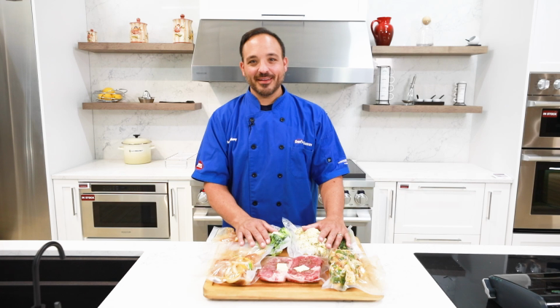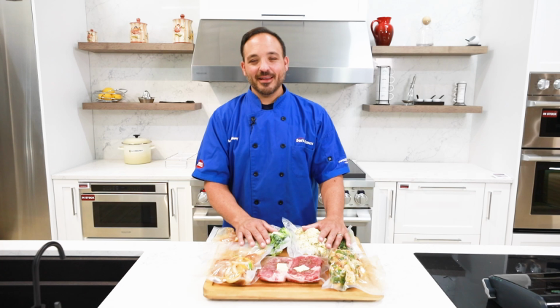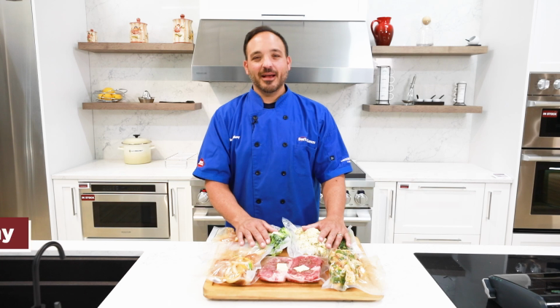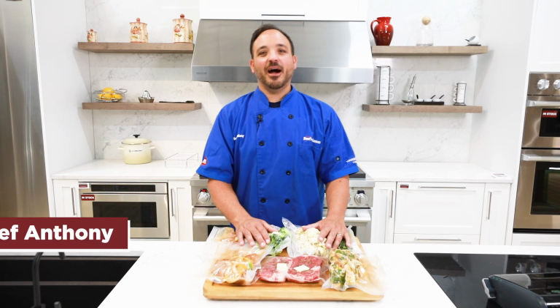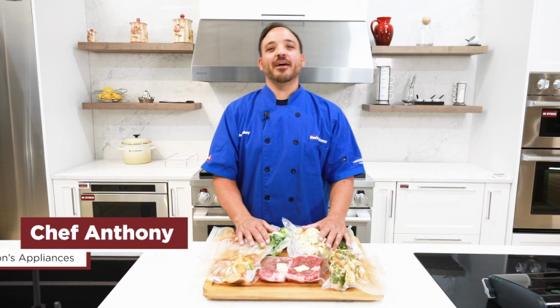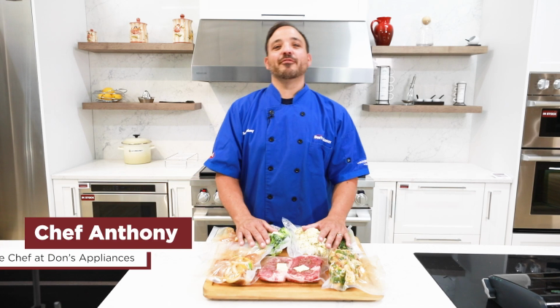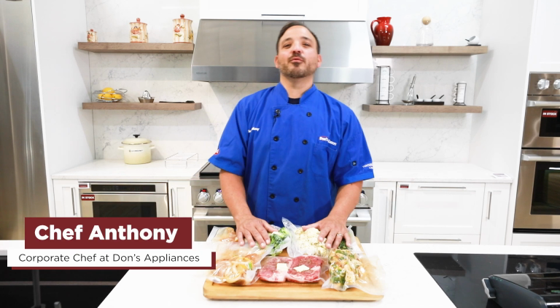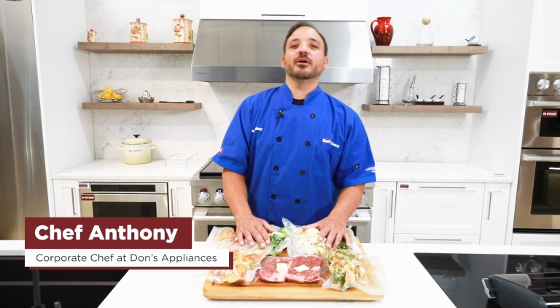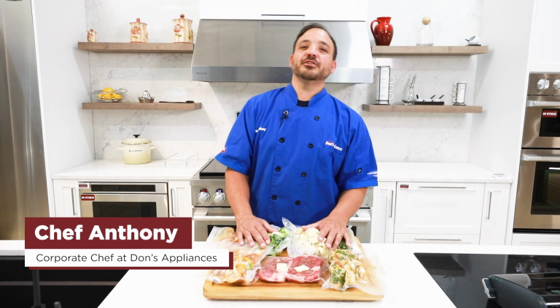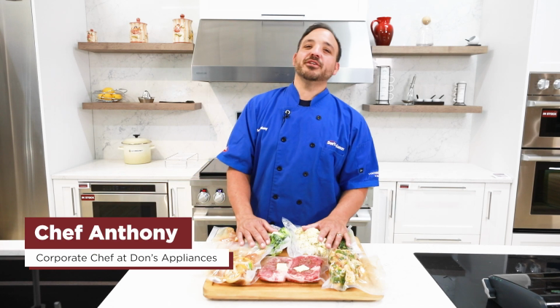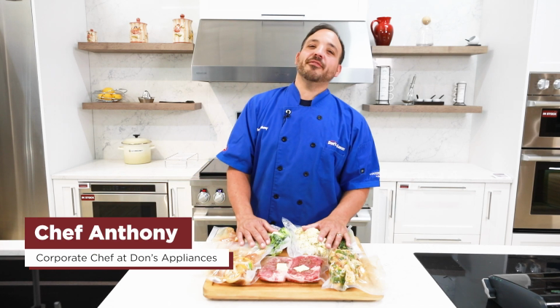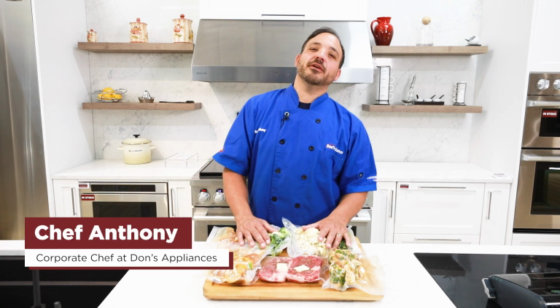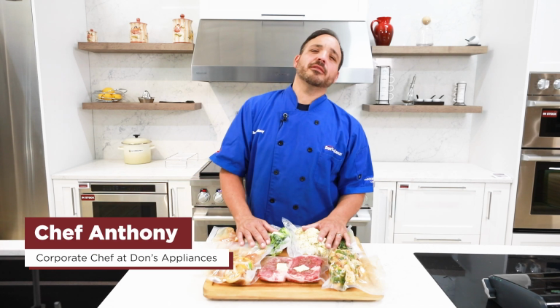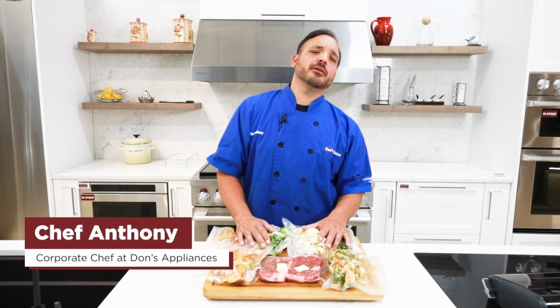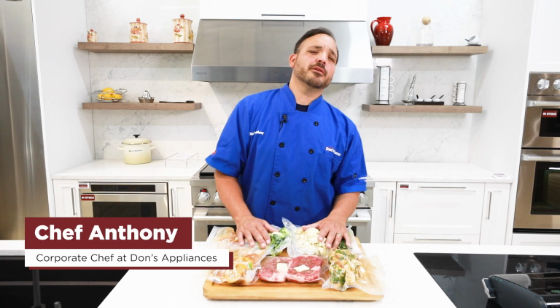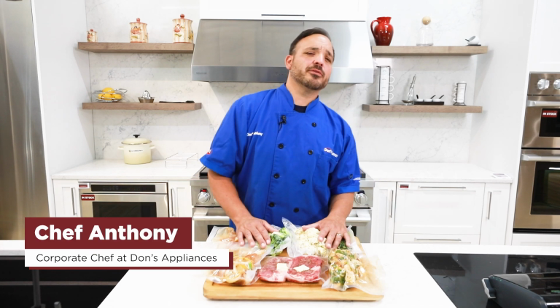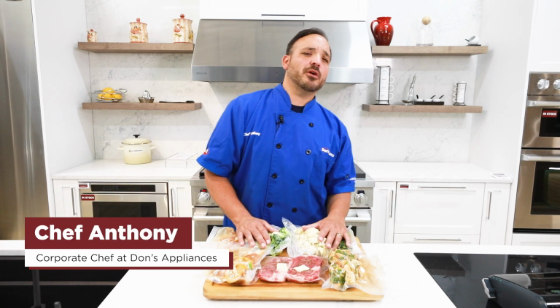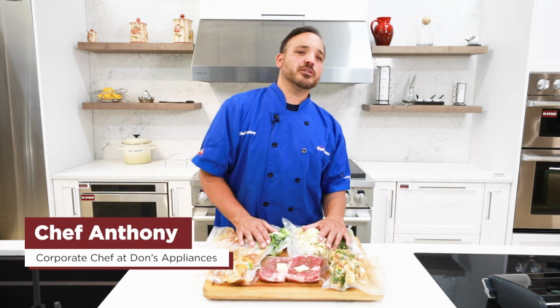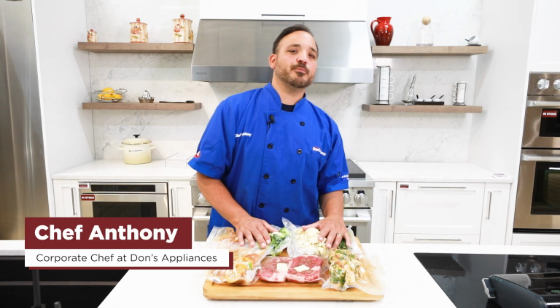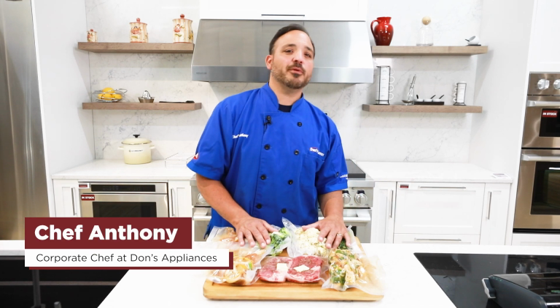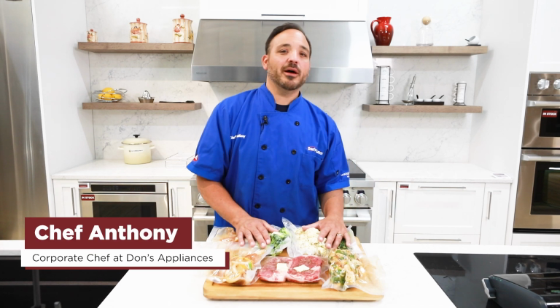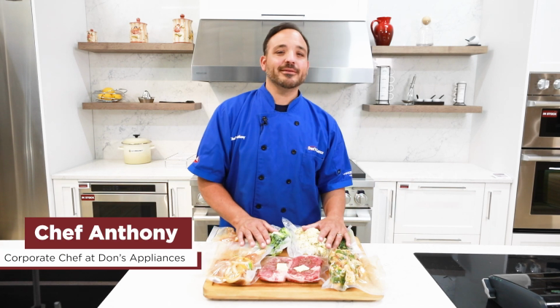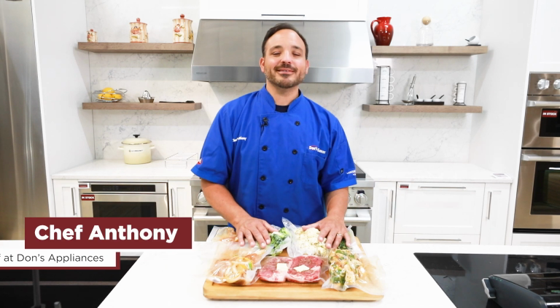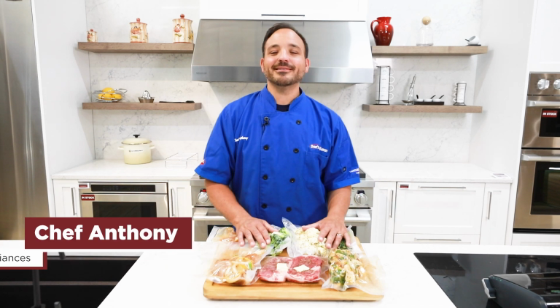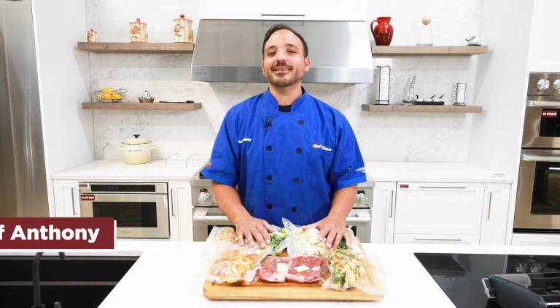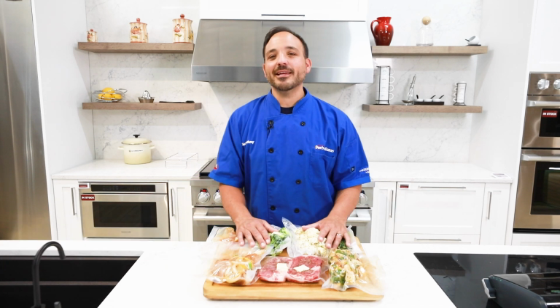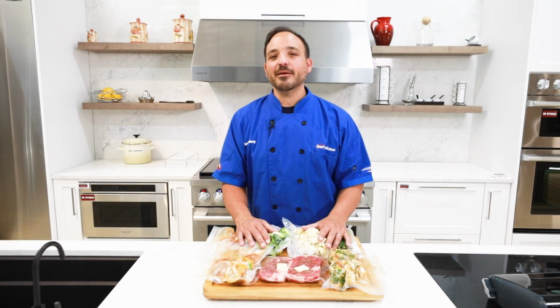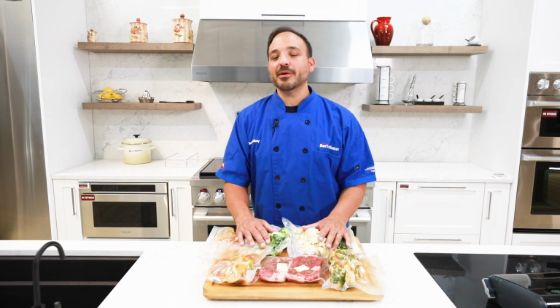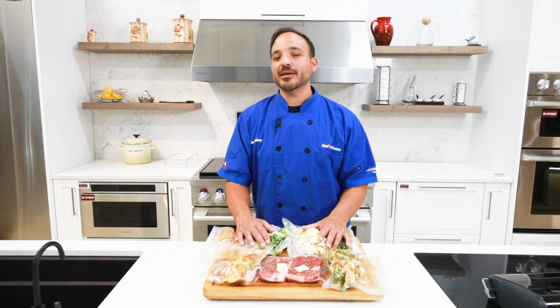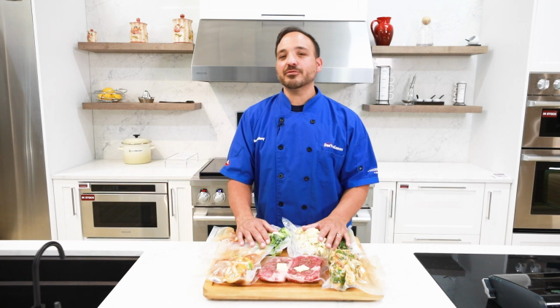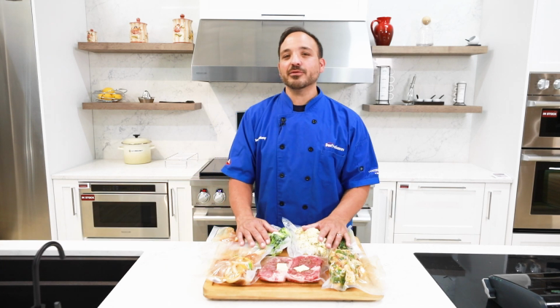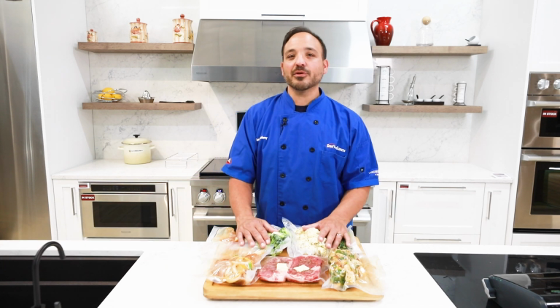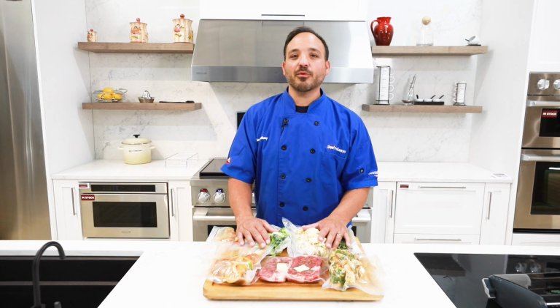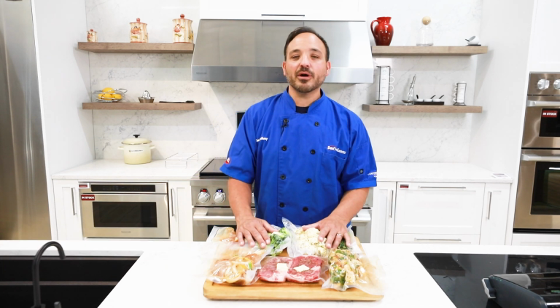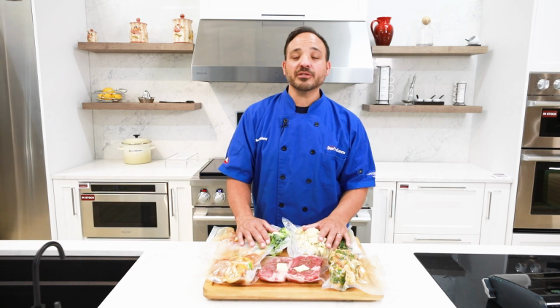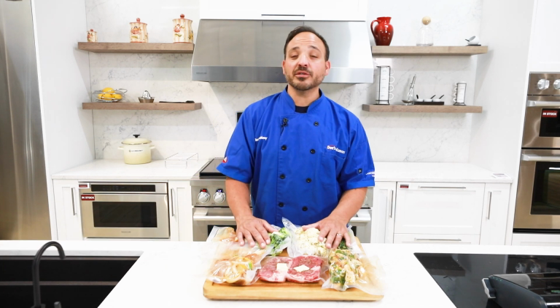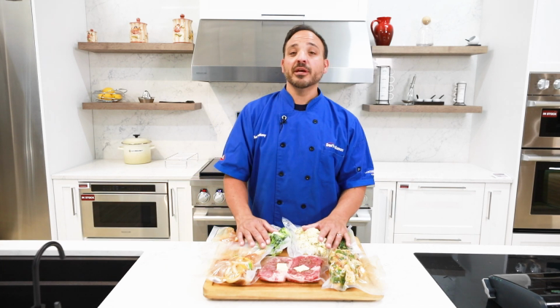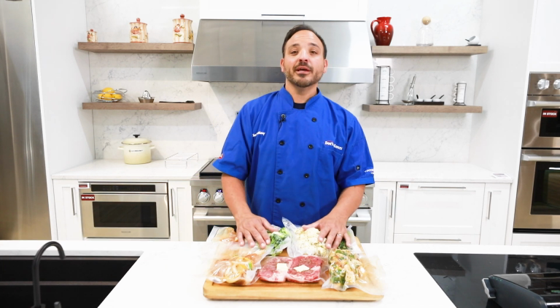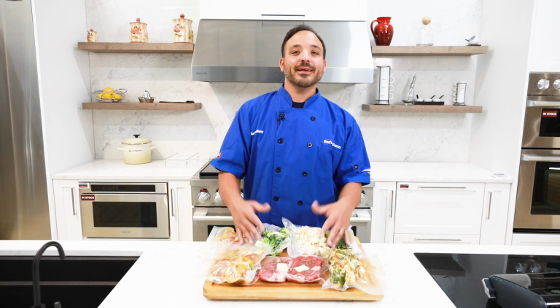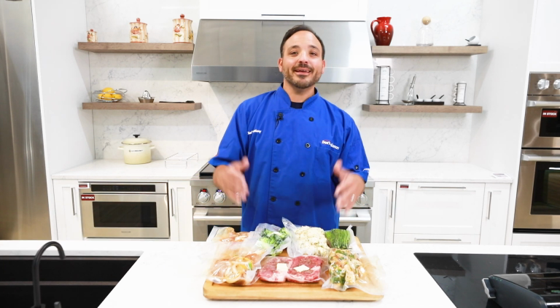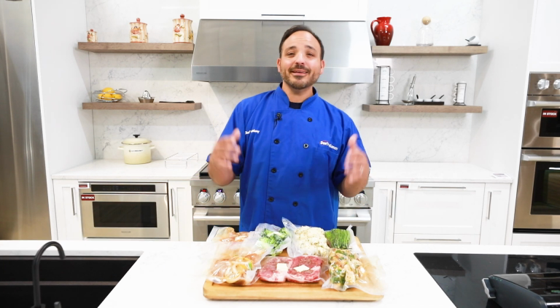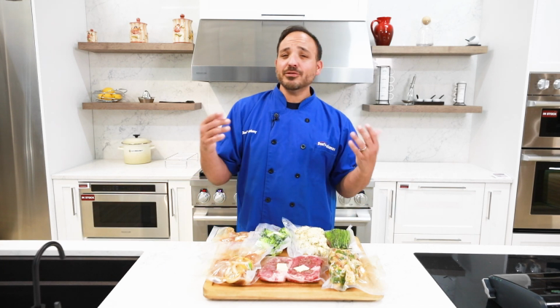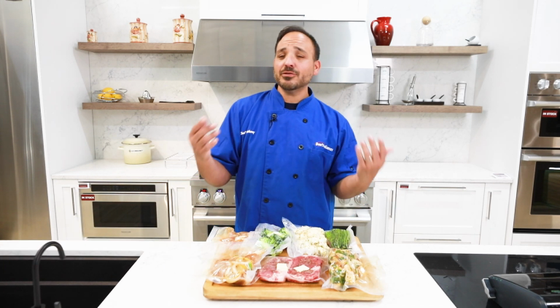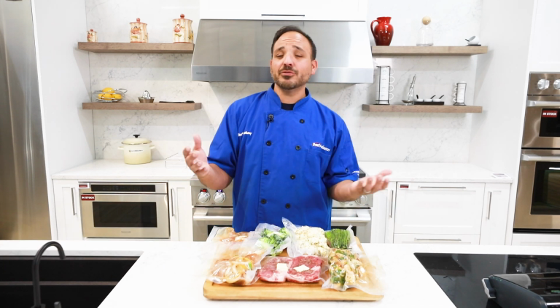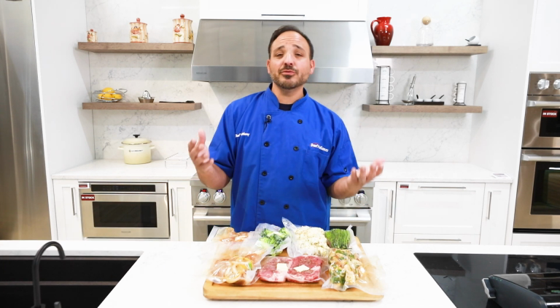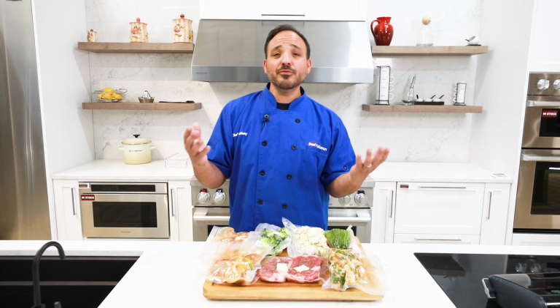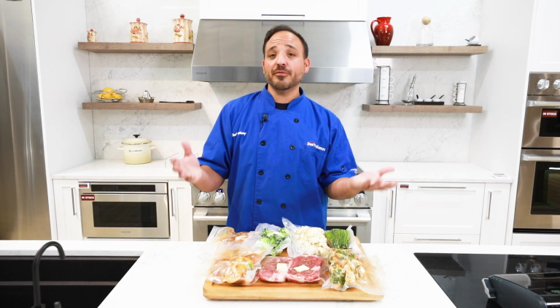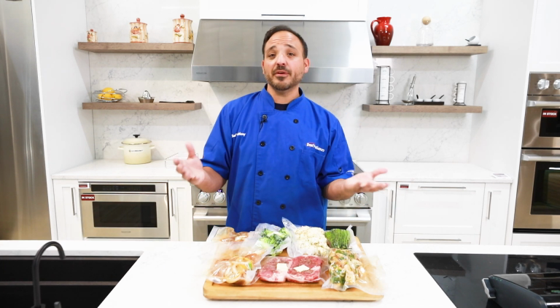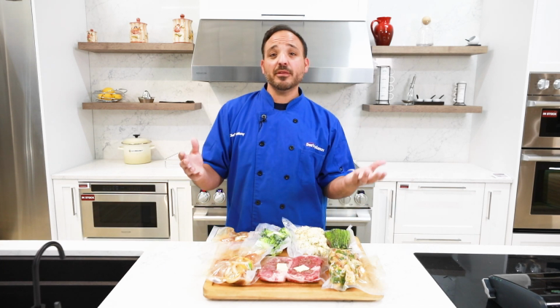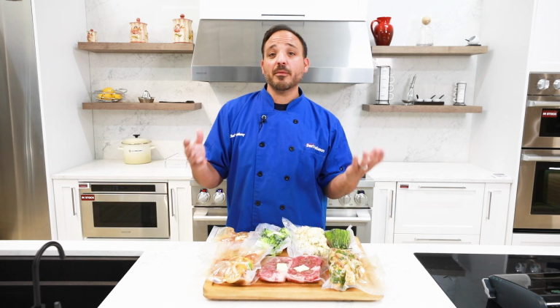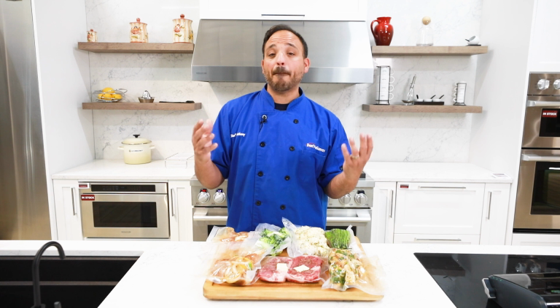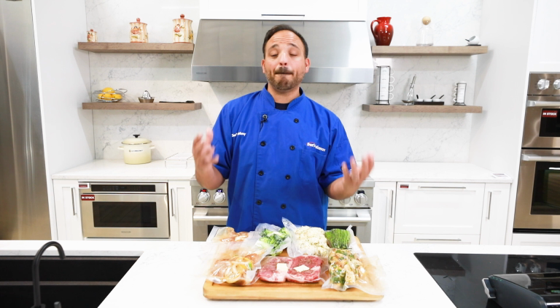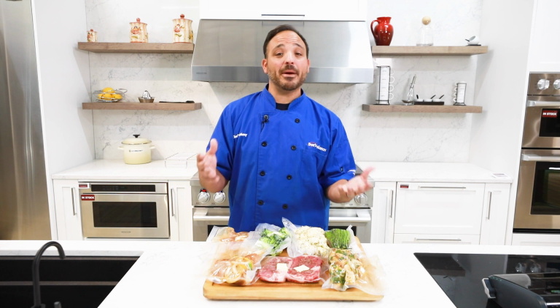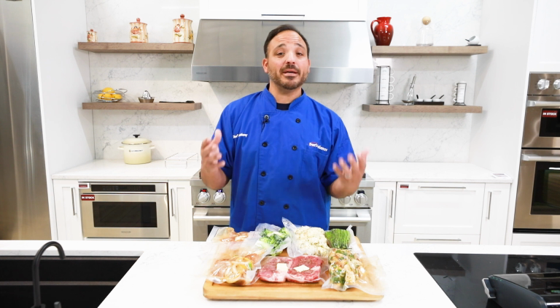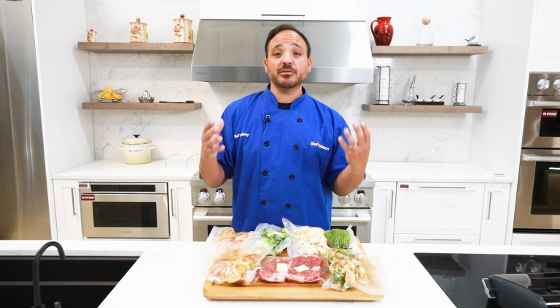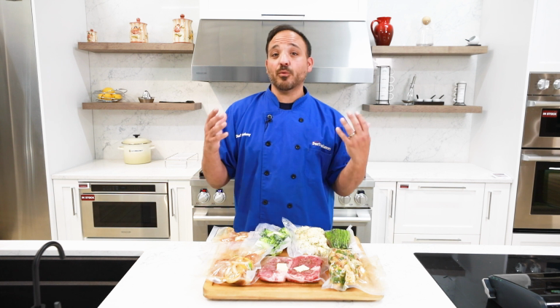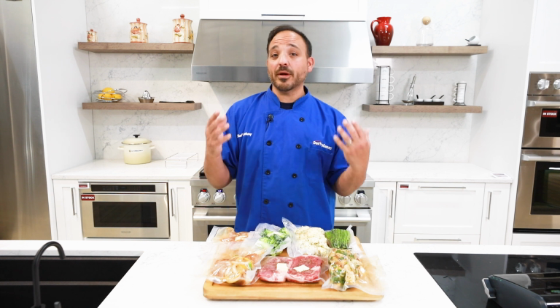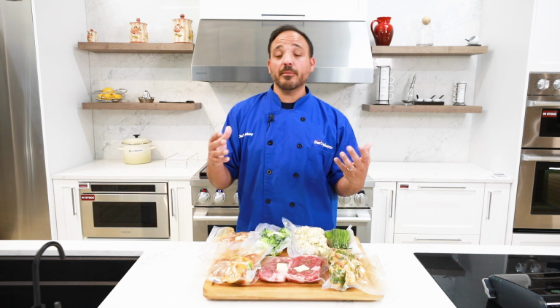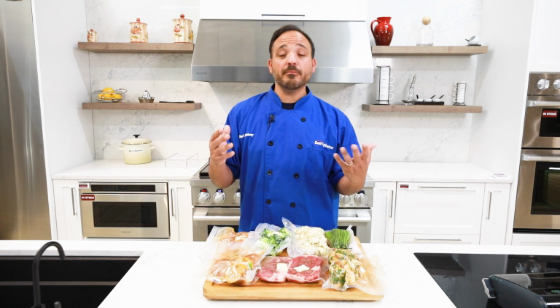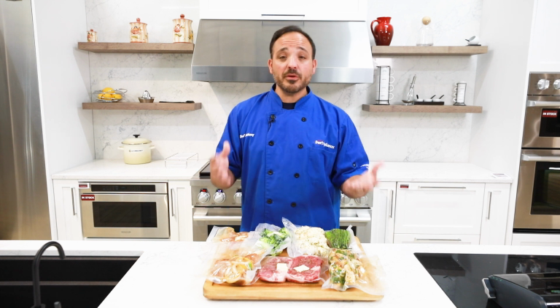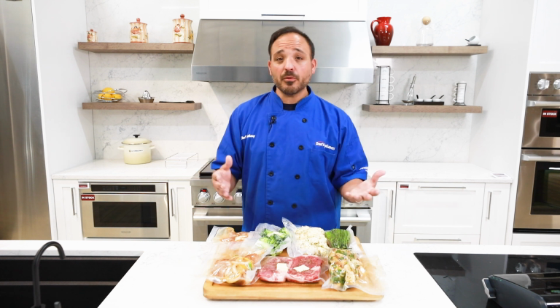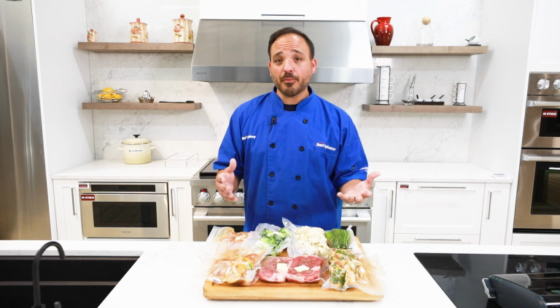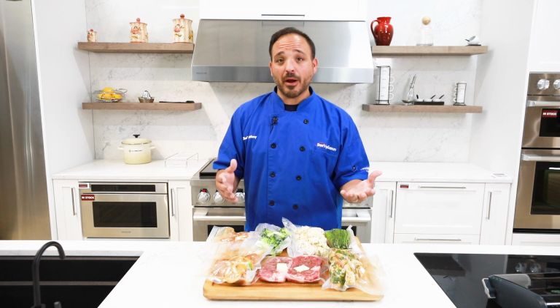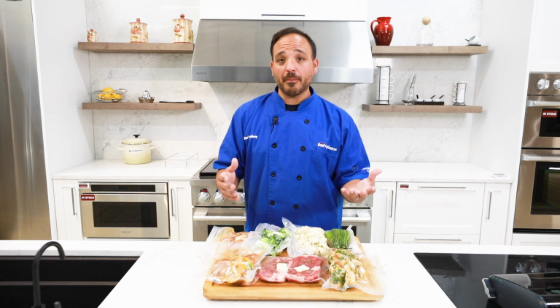Hi everyone, Chef Anthony here at Don's Appliantist. Today I'm answering the question: is sous vide the best way to meal prep?